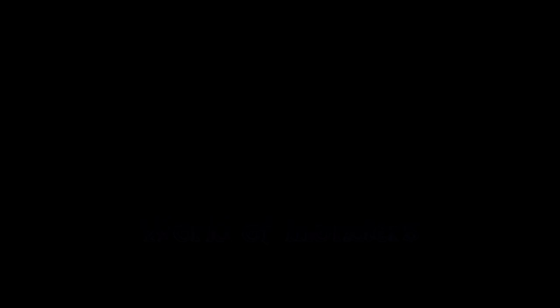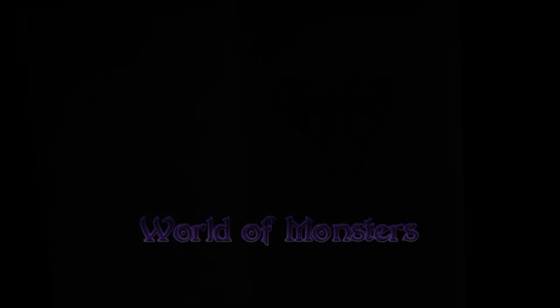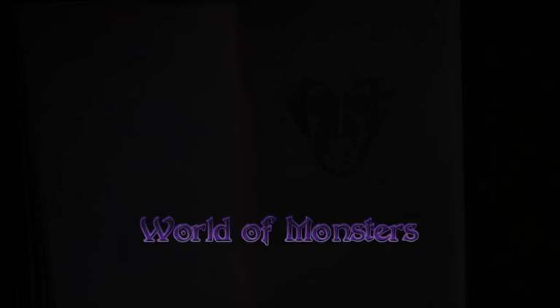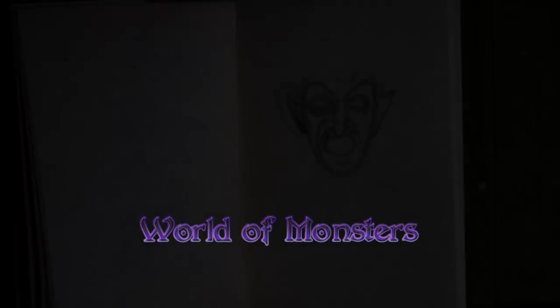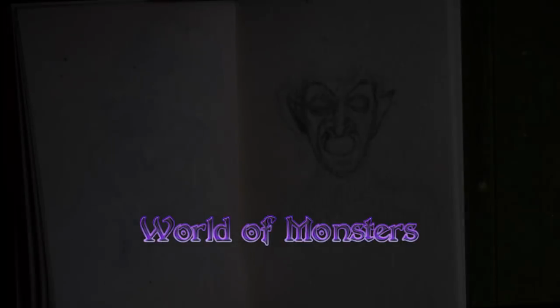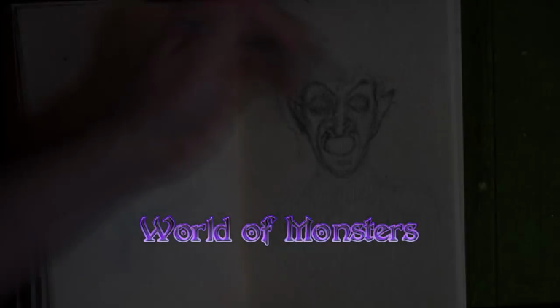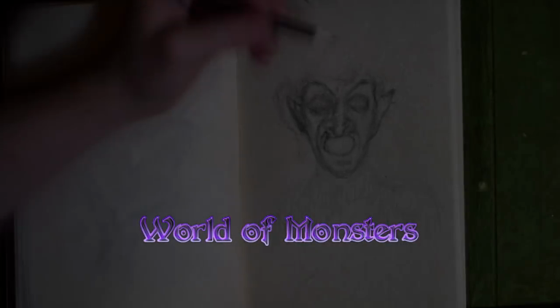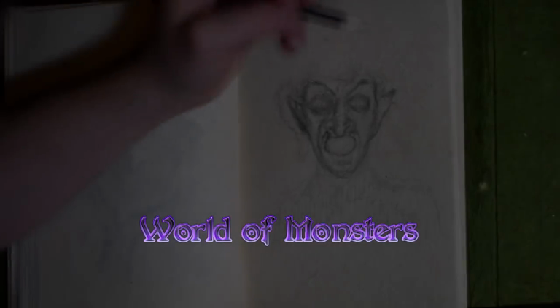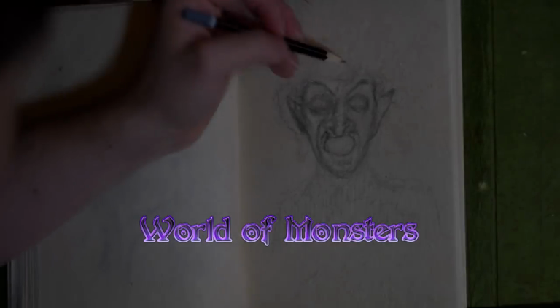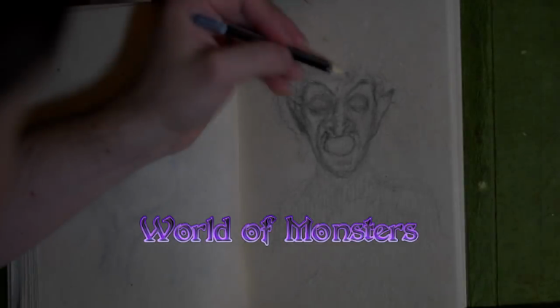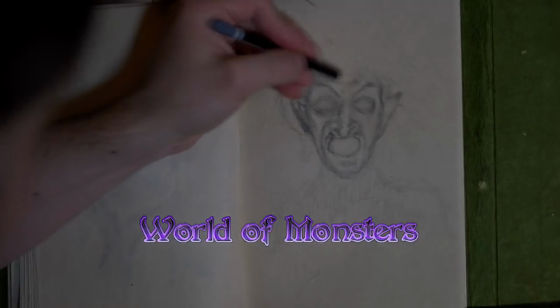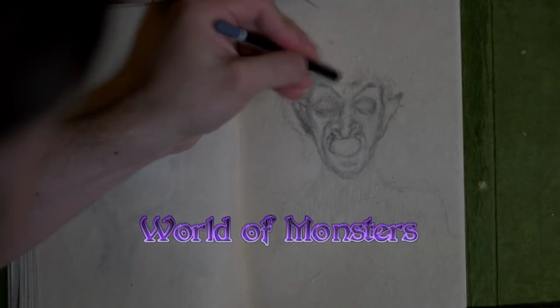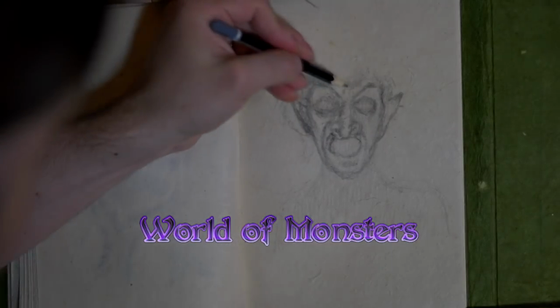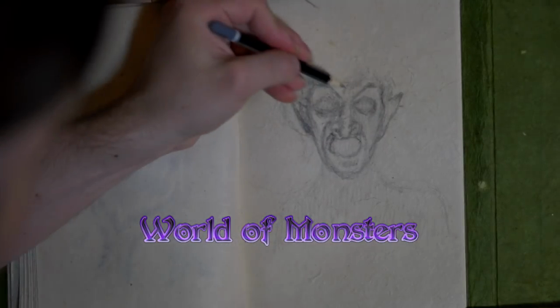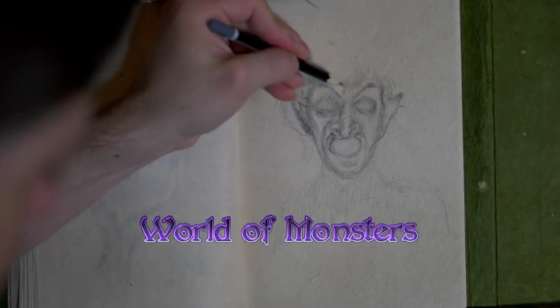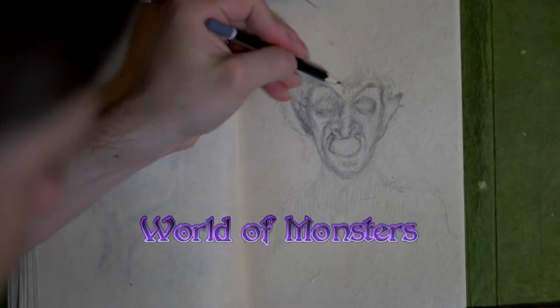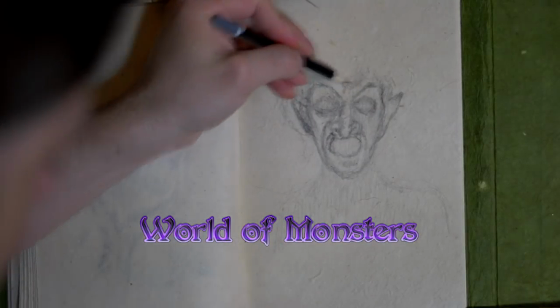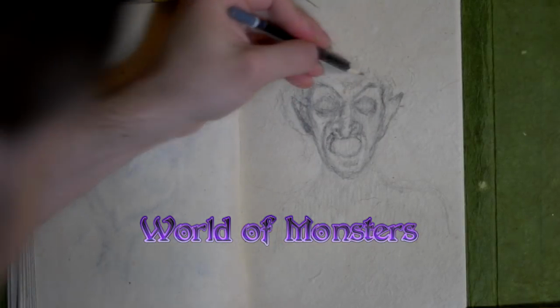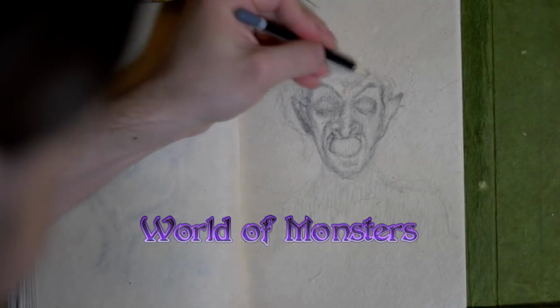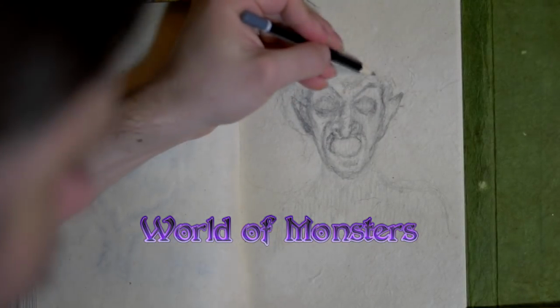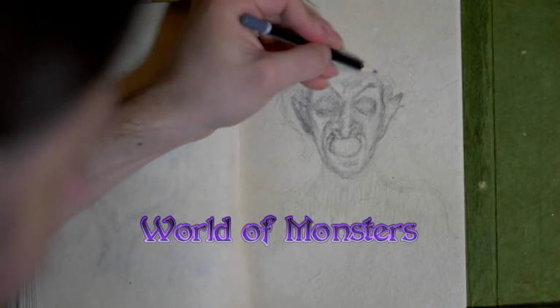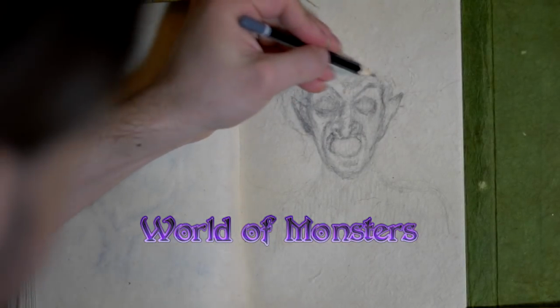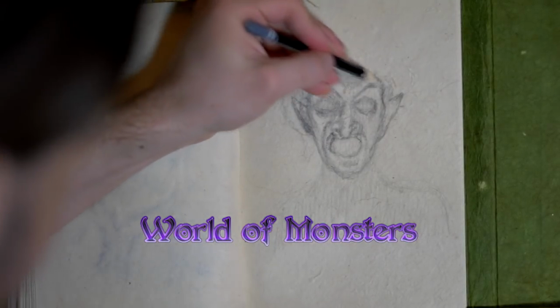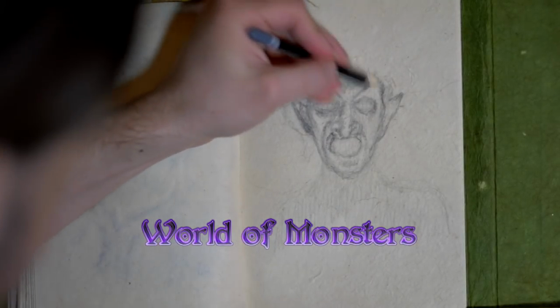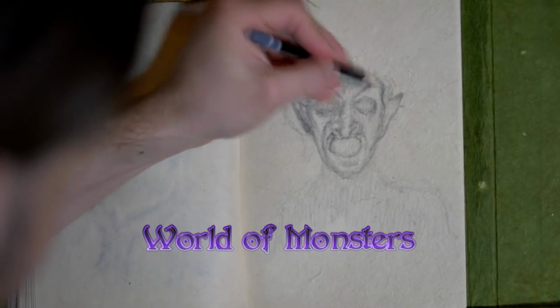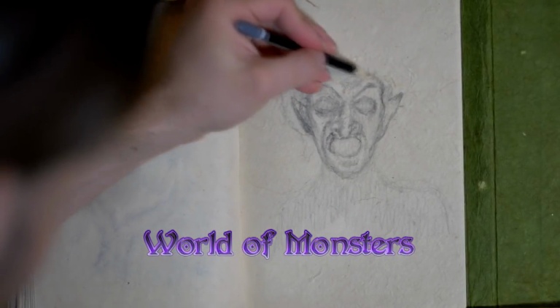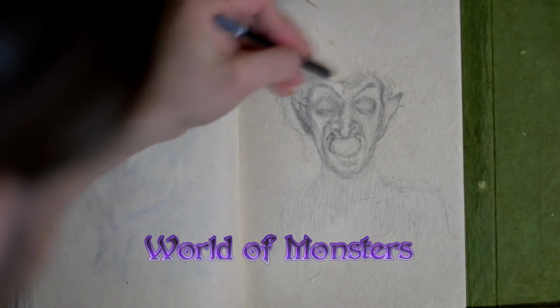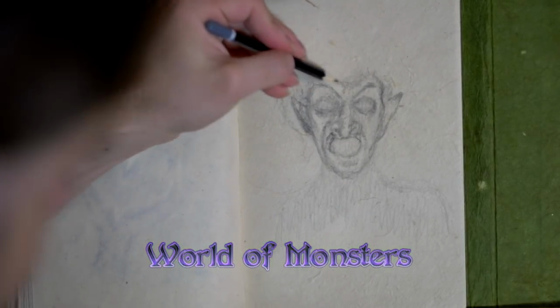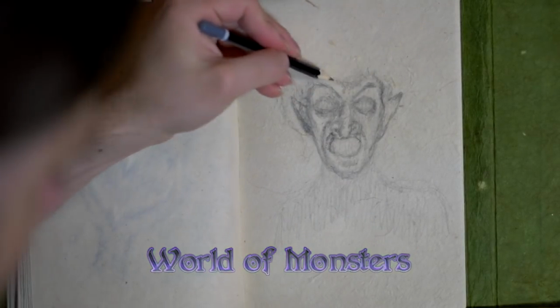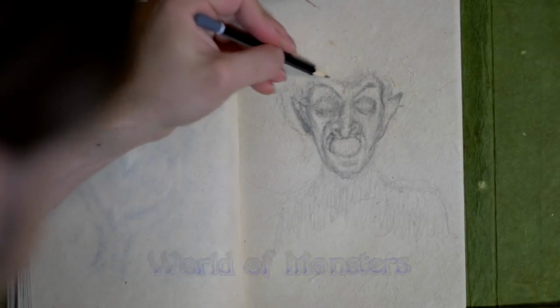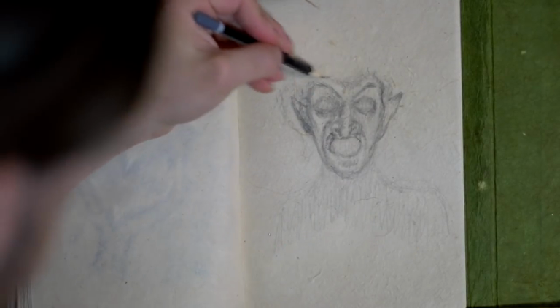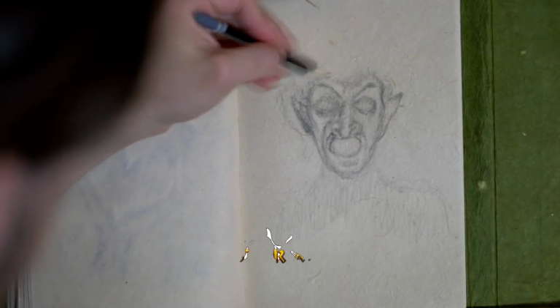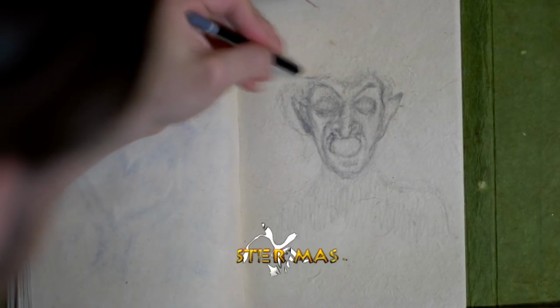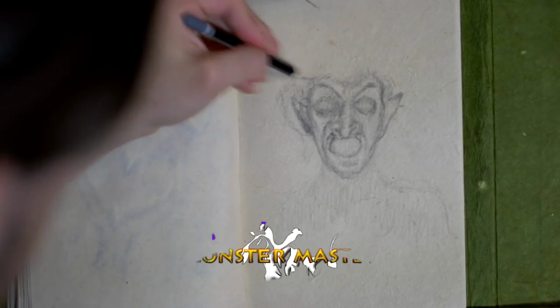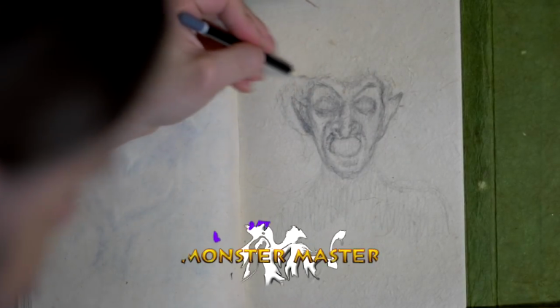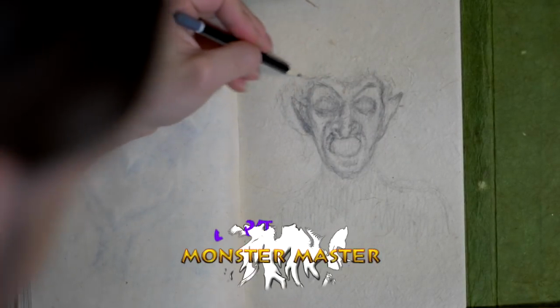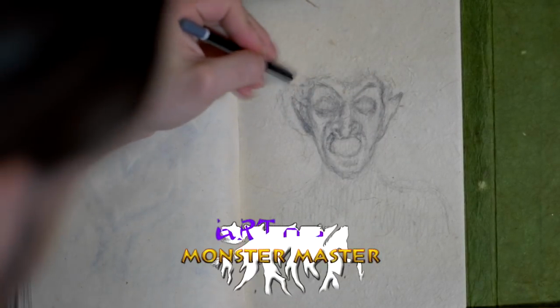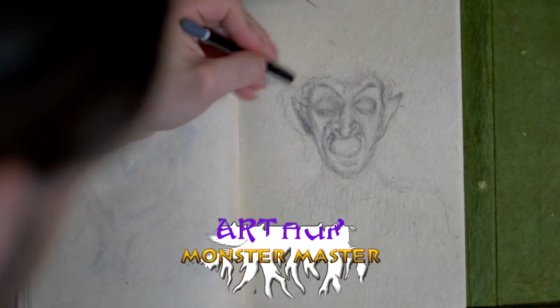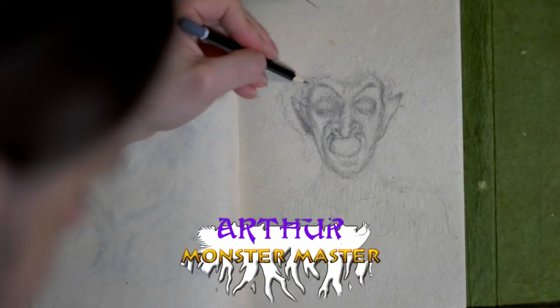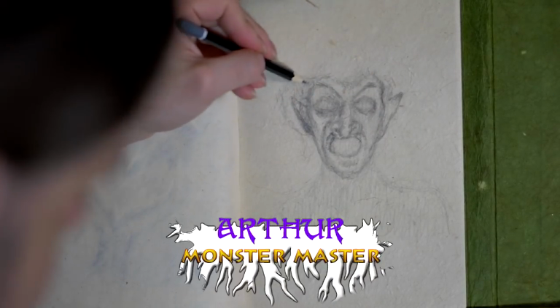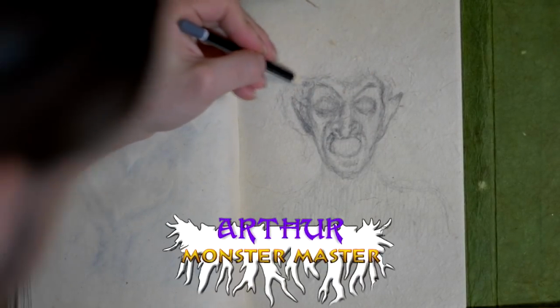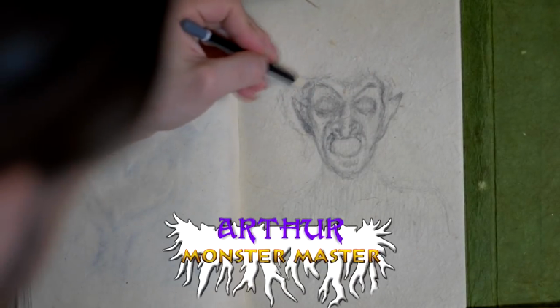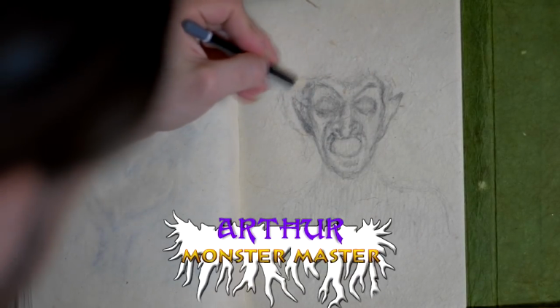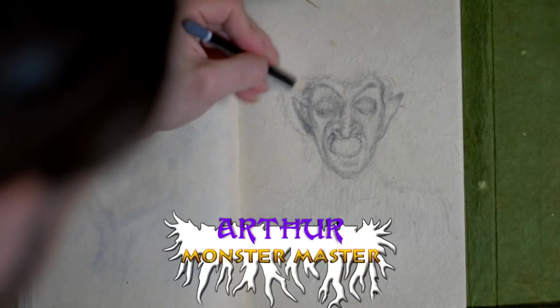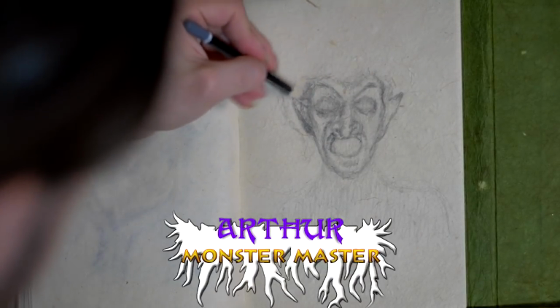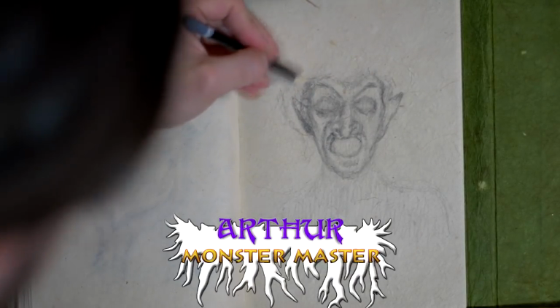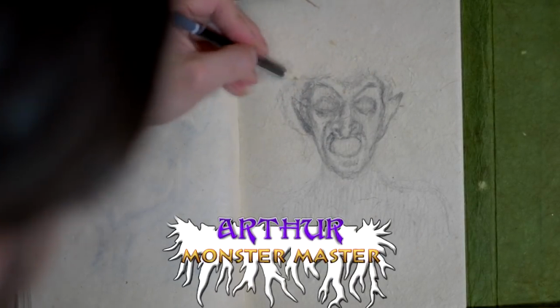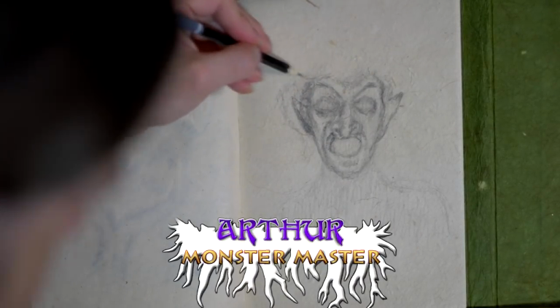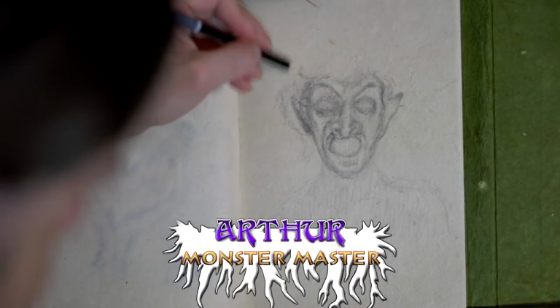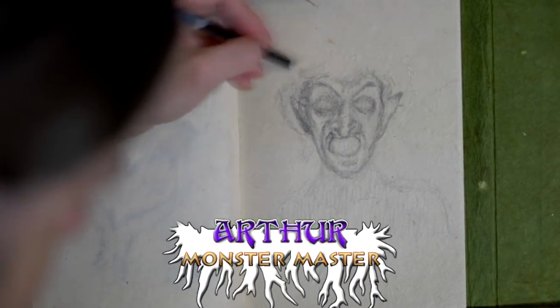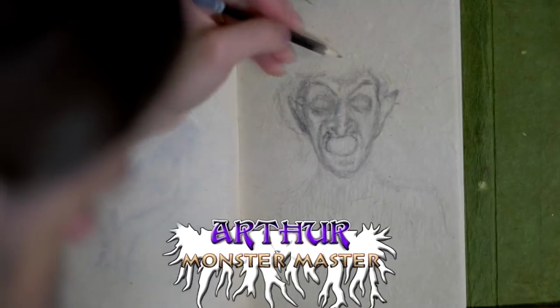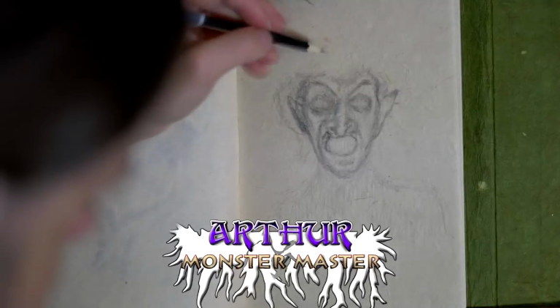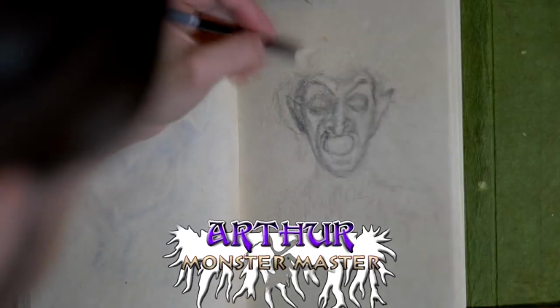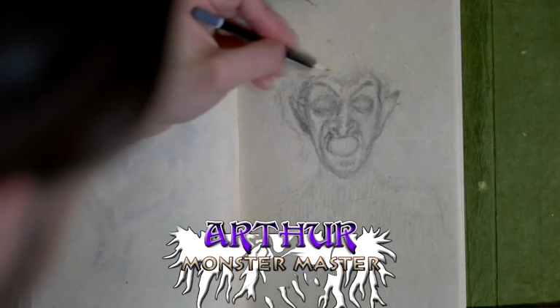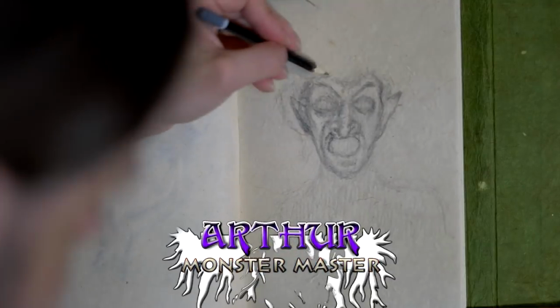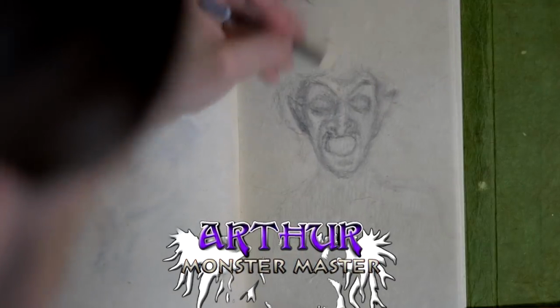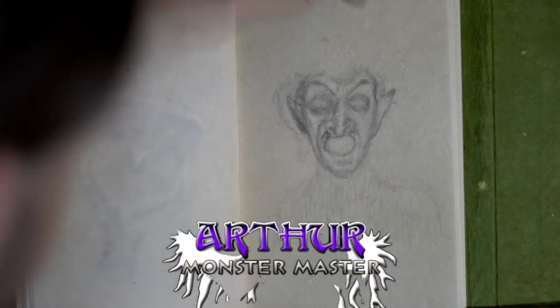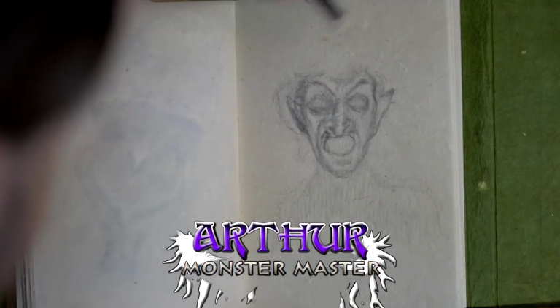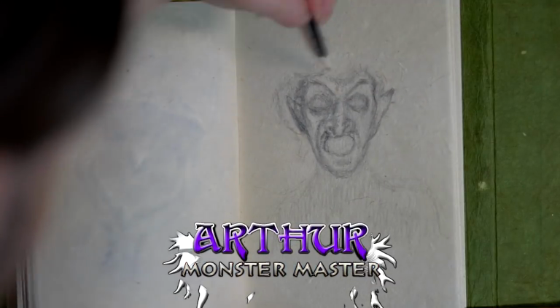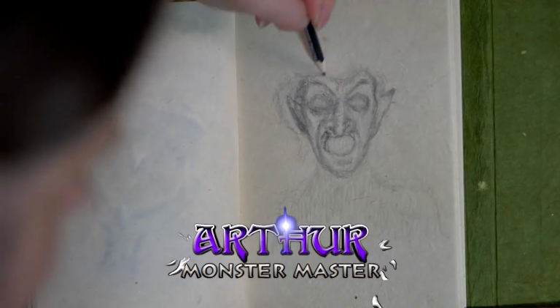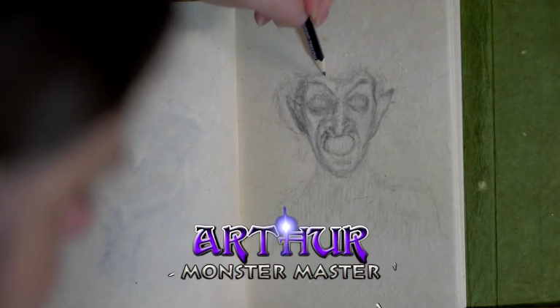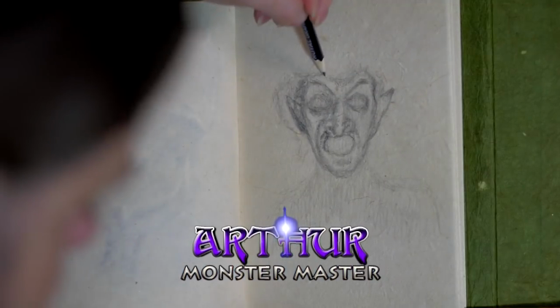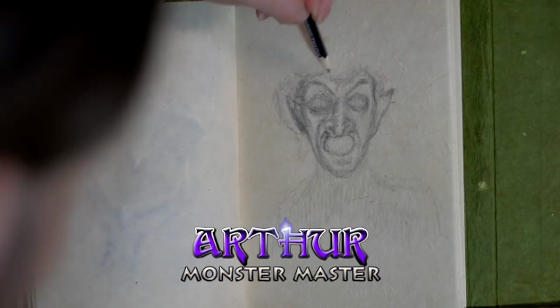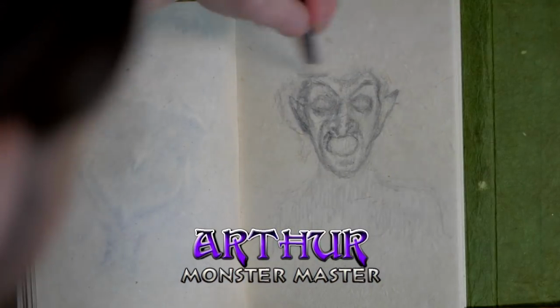Welcome to World of Monsters. I'm Monster Master Arthur and you are watching Sketch of the Week.